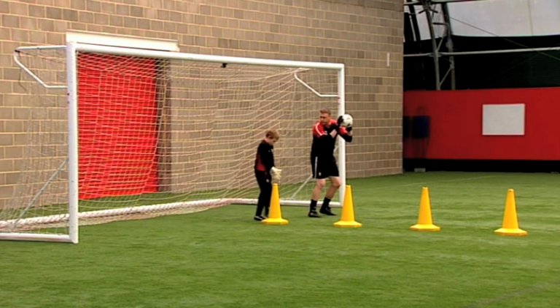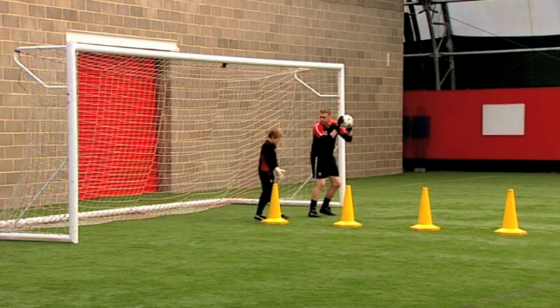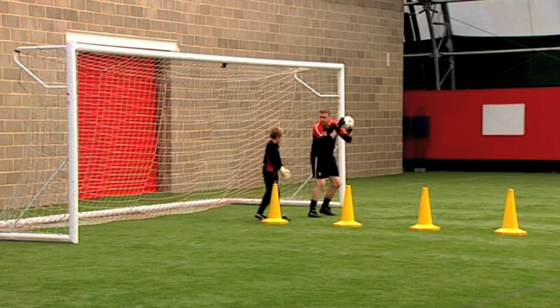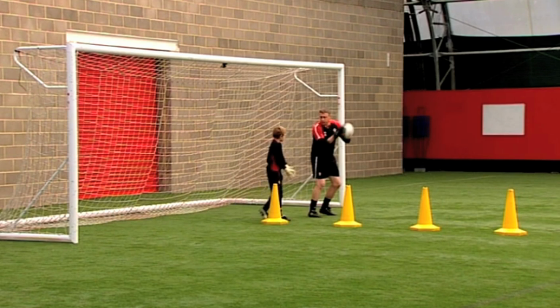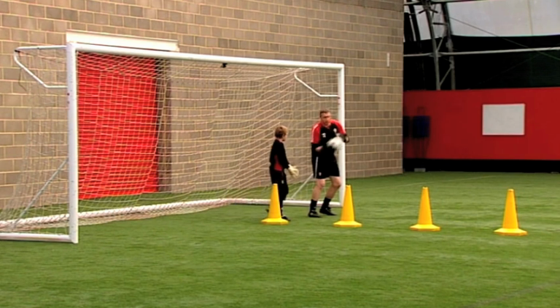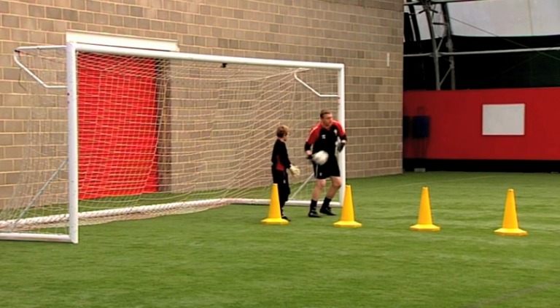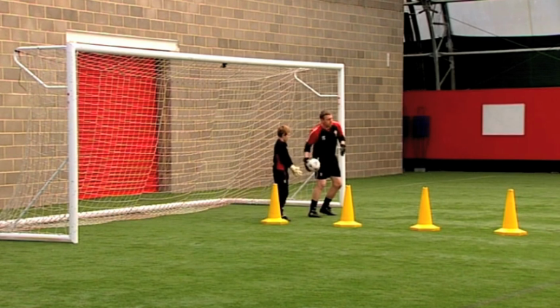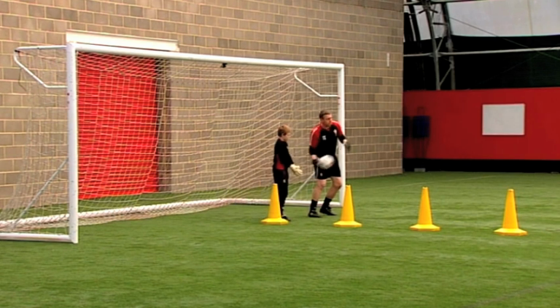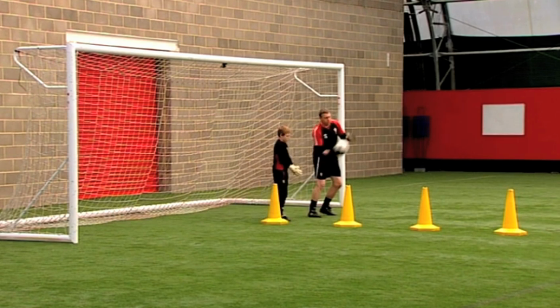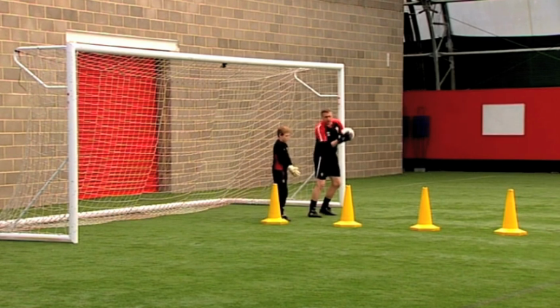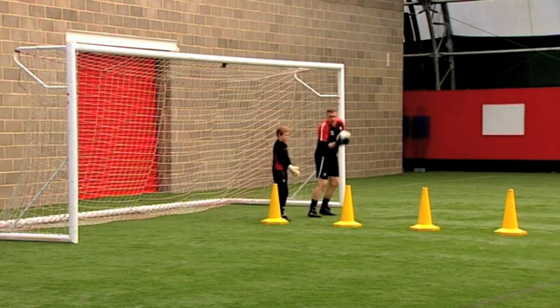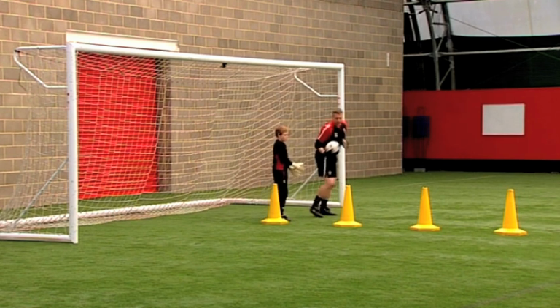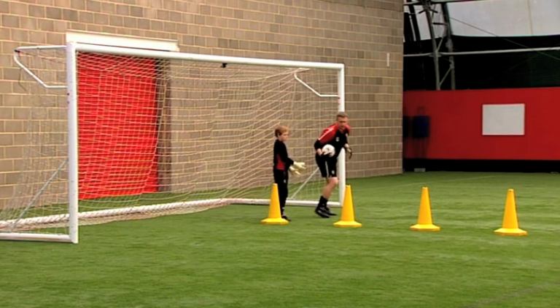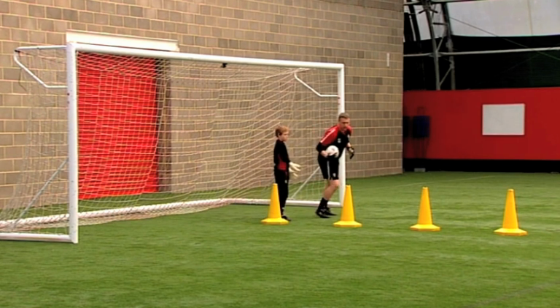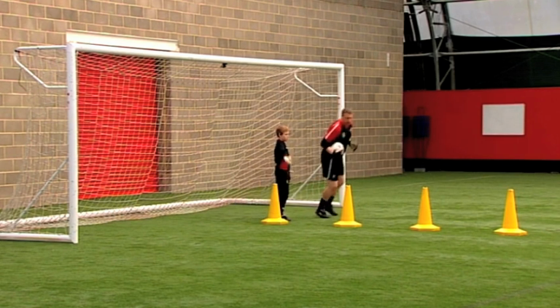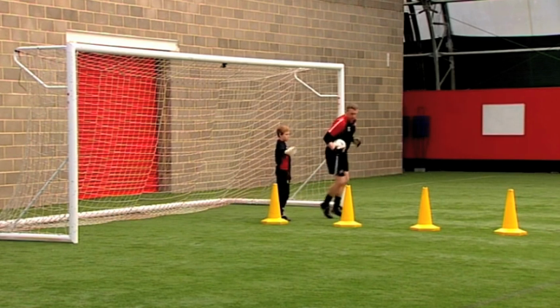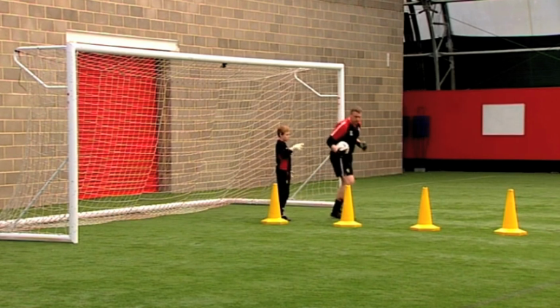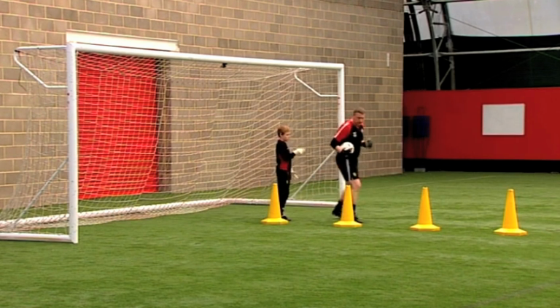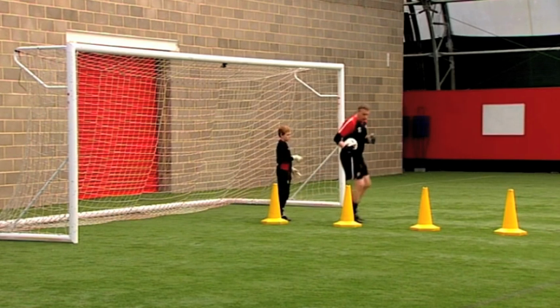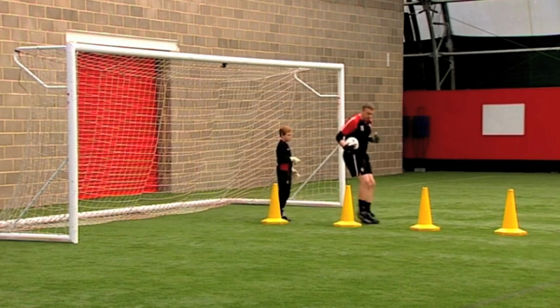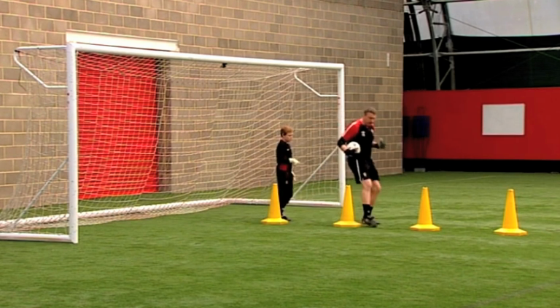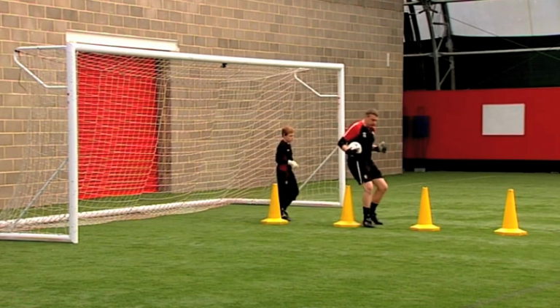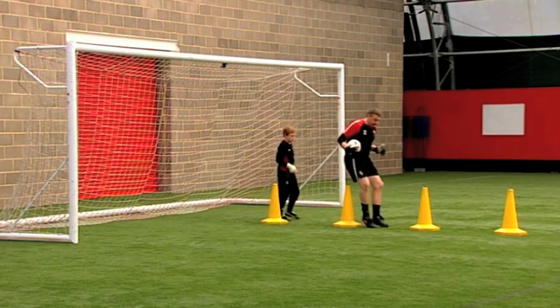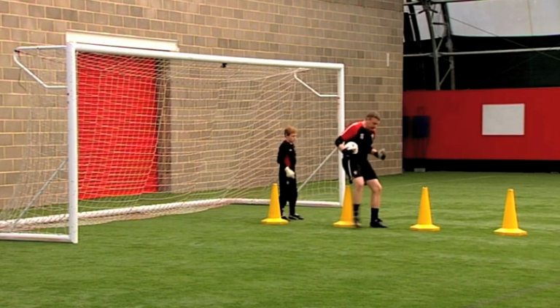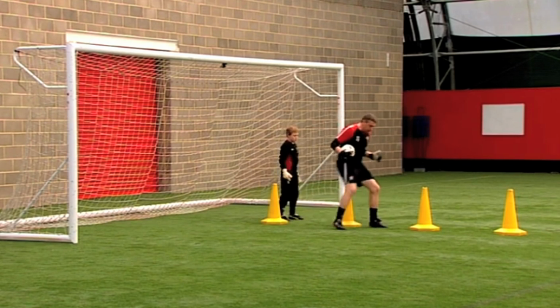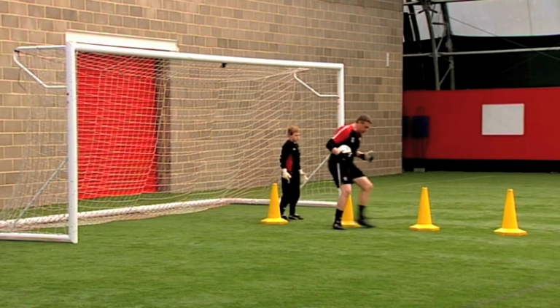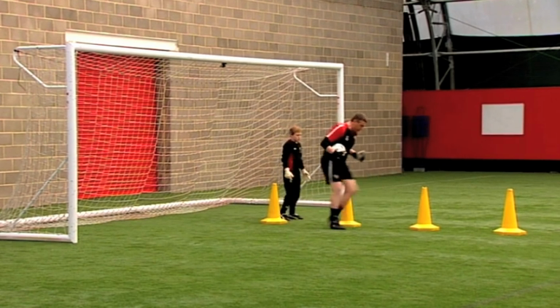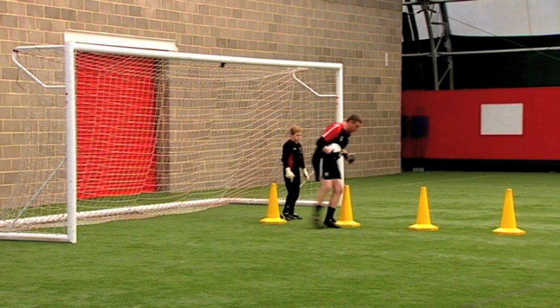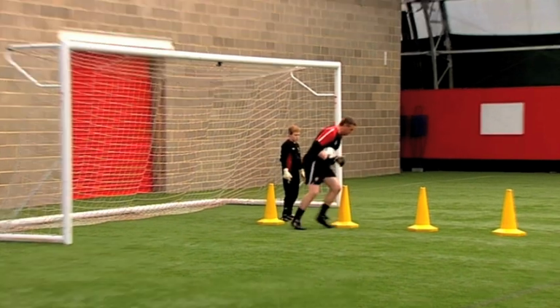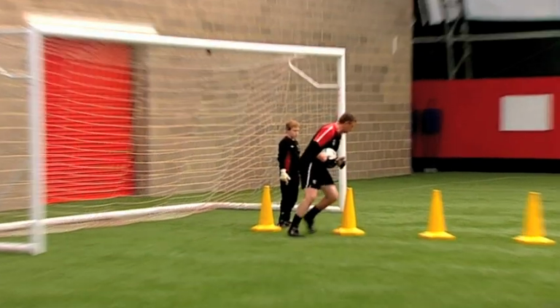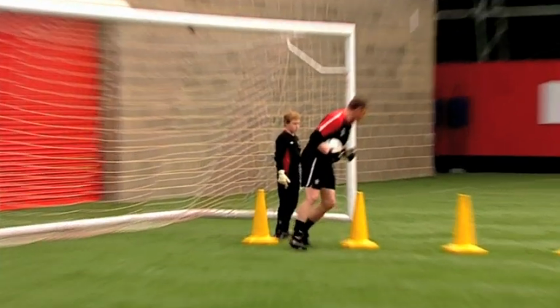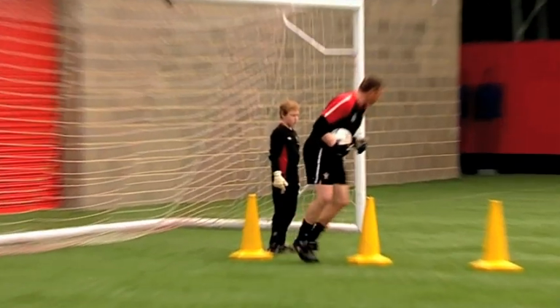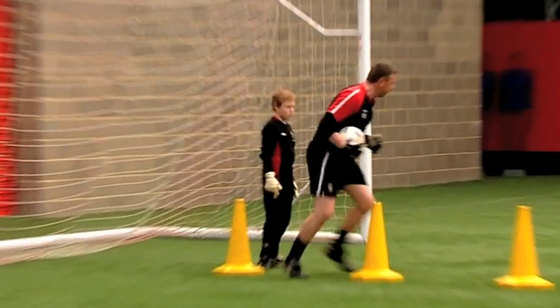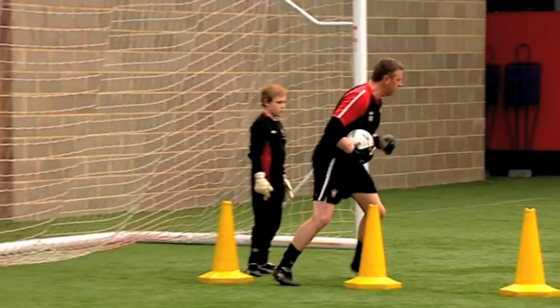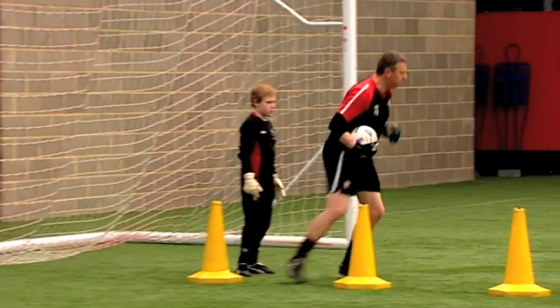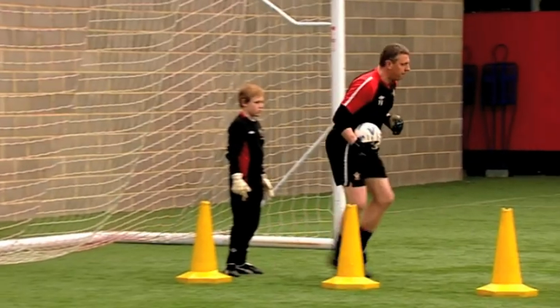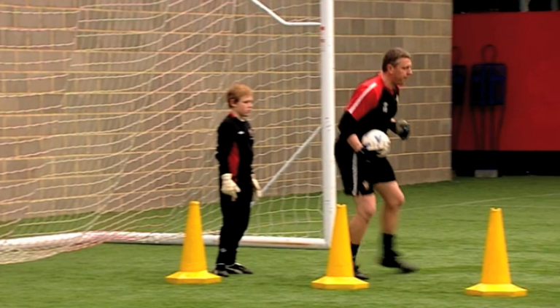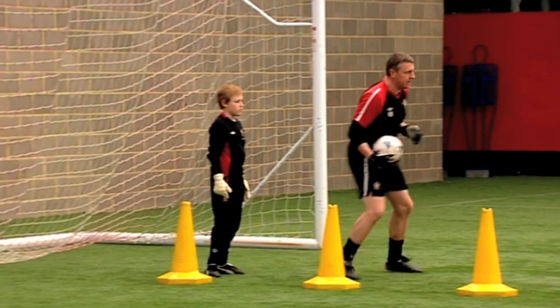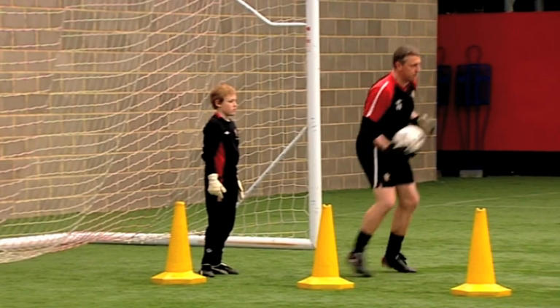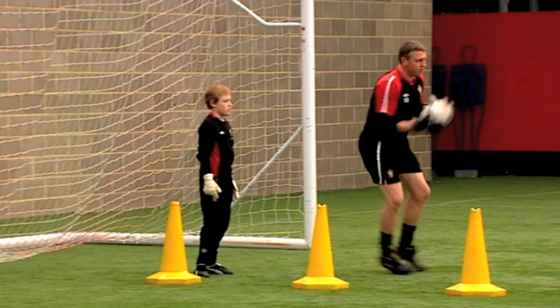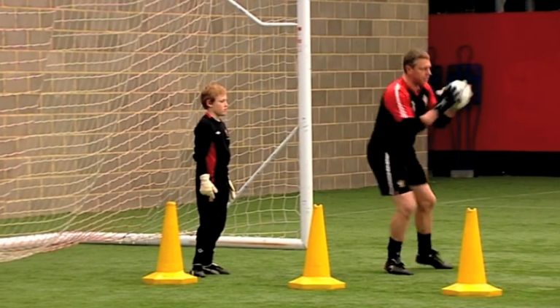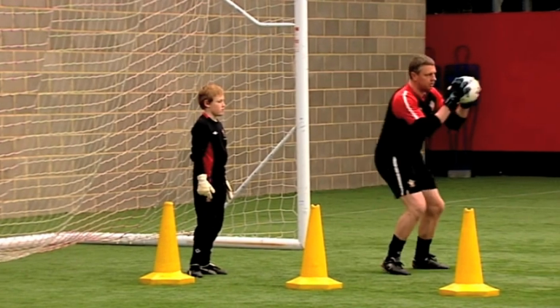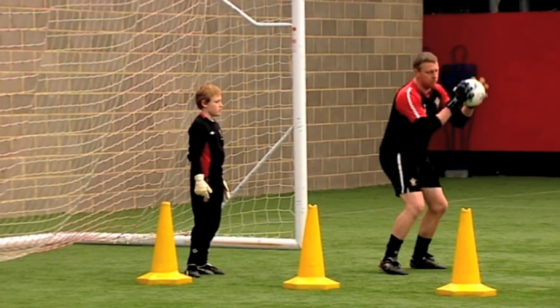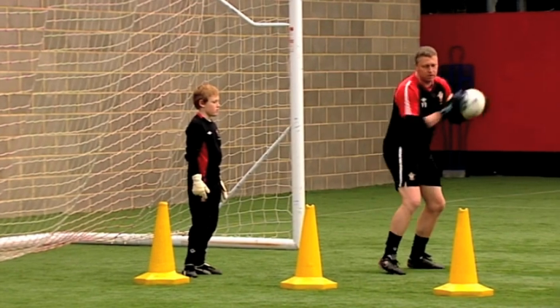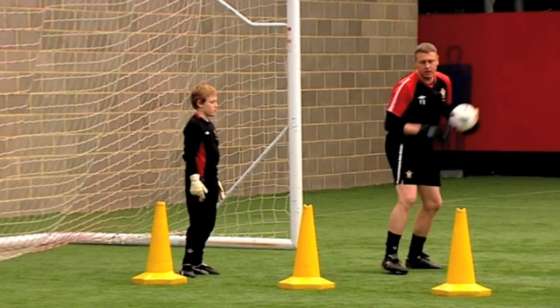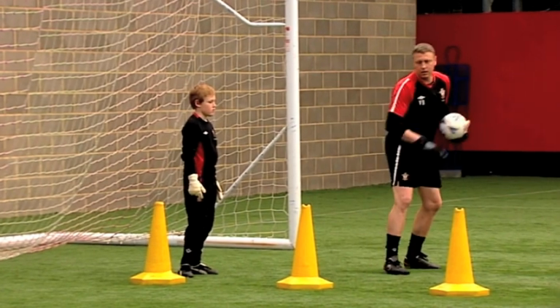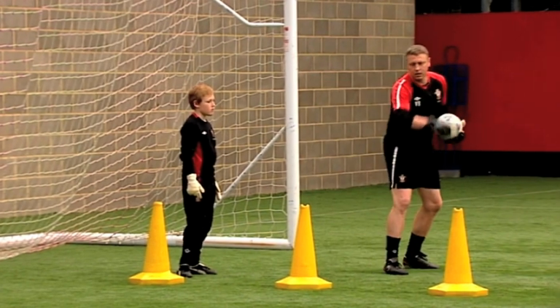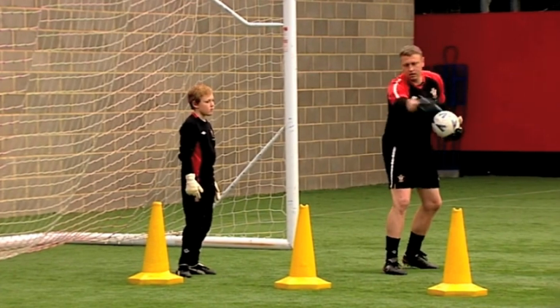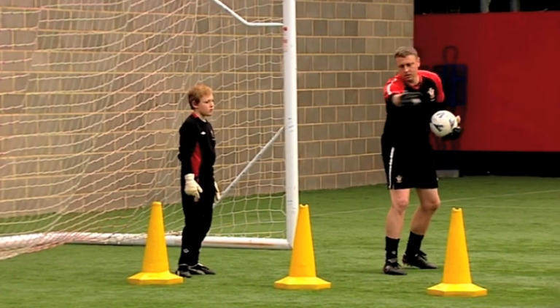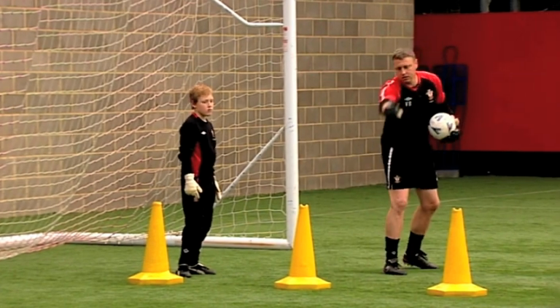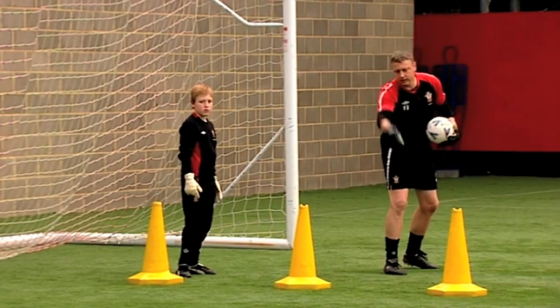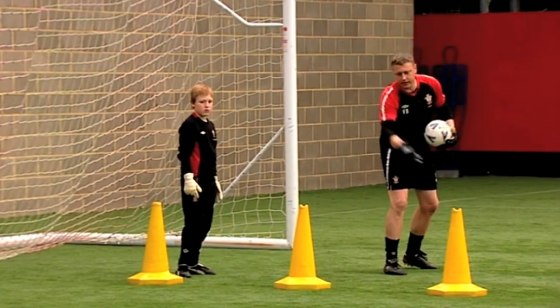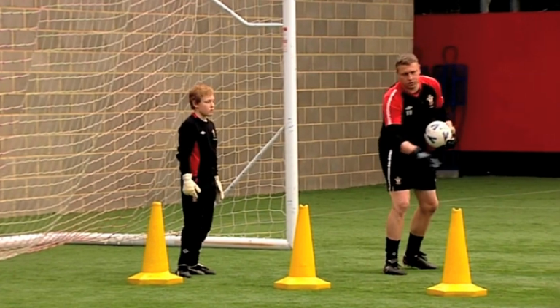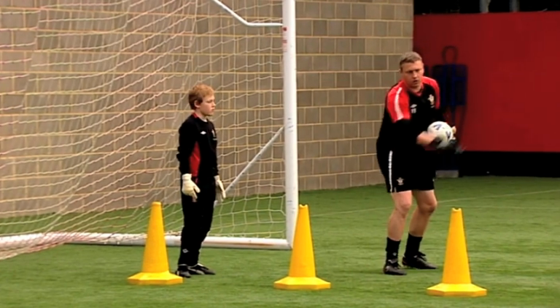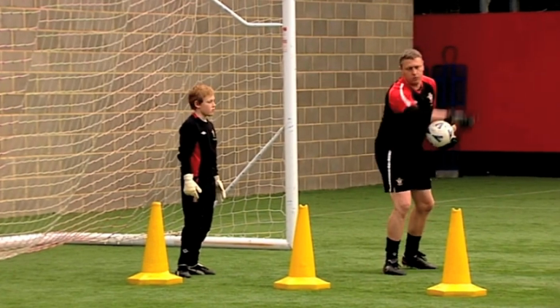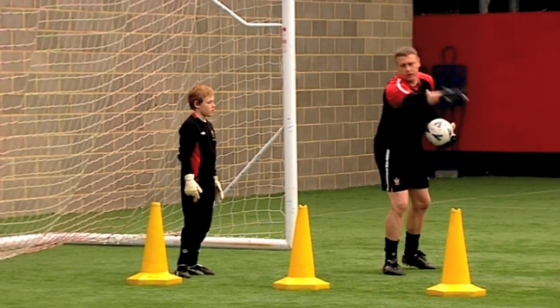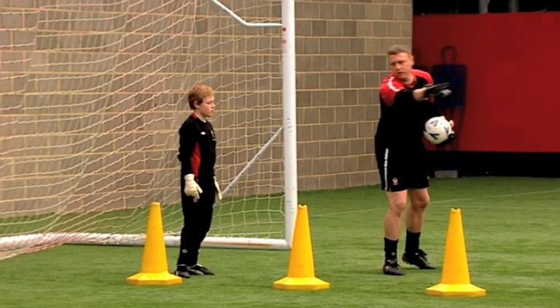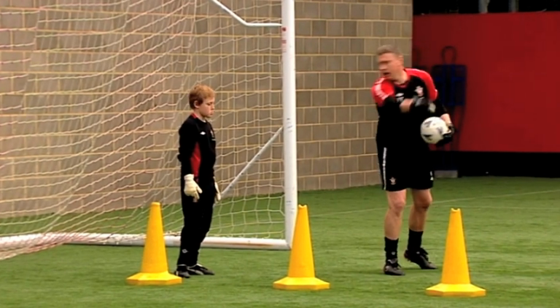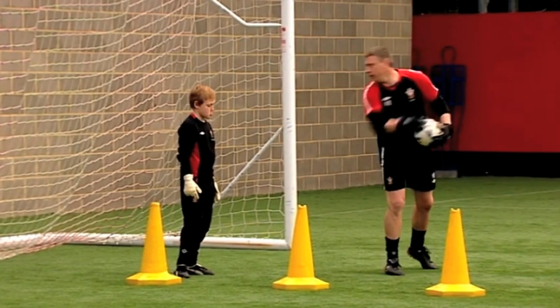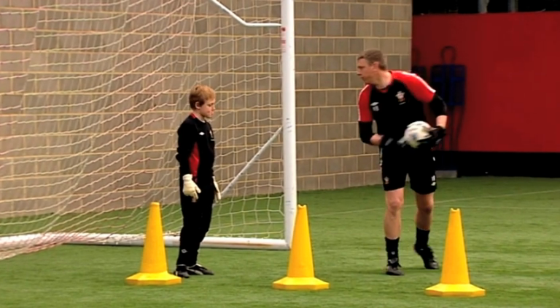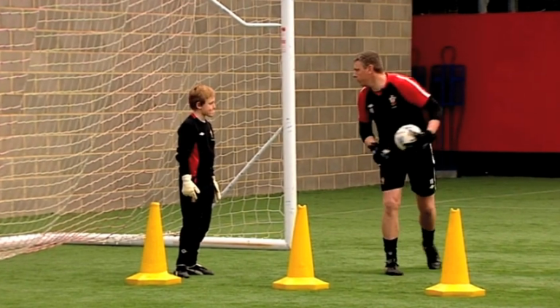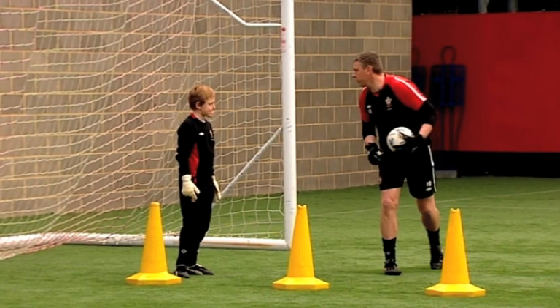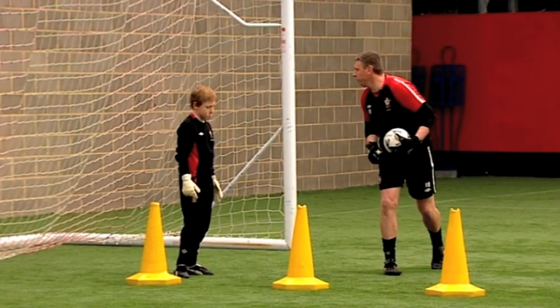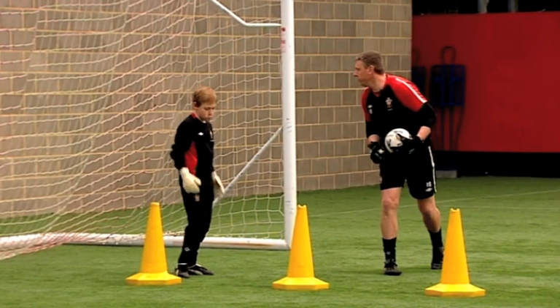After you've made the save, ball back to me, up, around the next cone, back into the middle, next cone and the fourth cone.